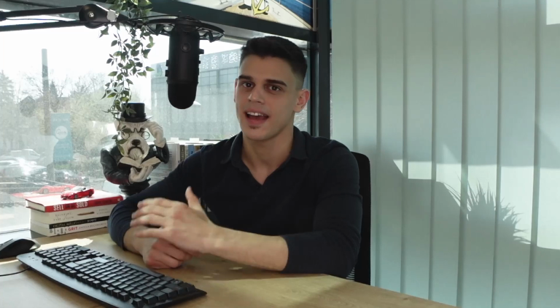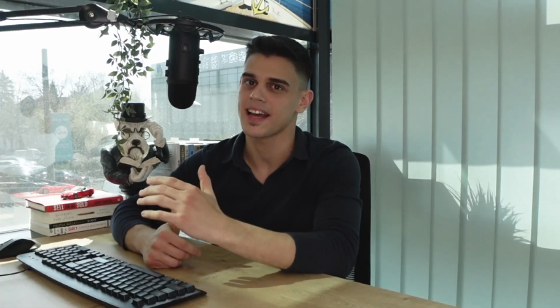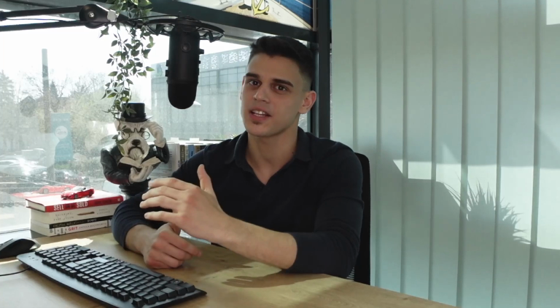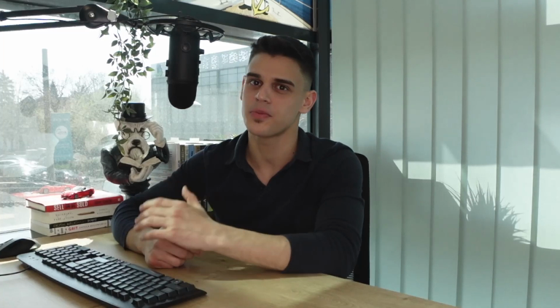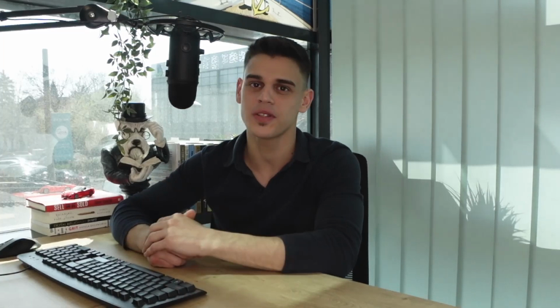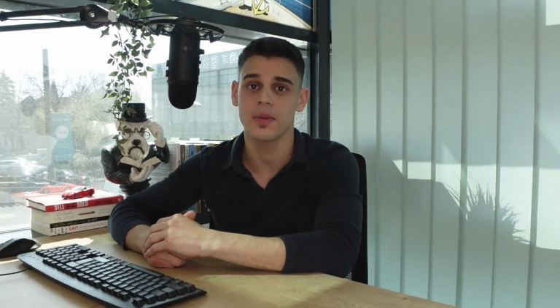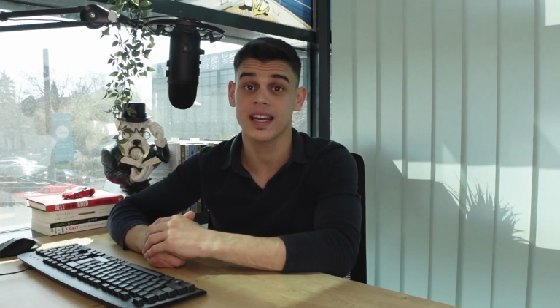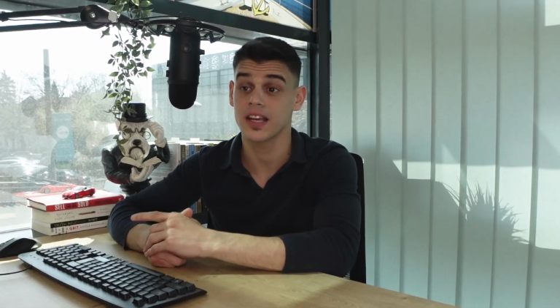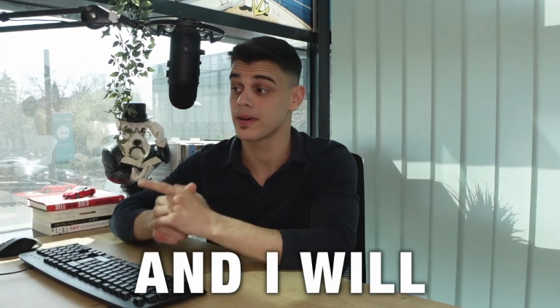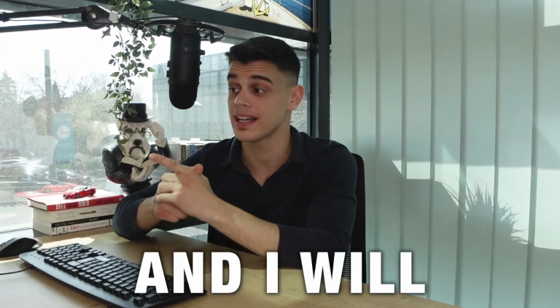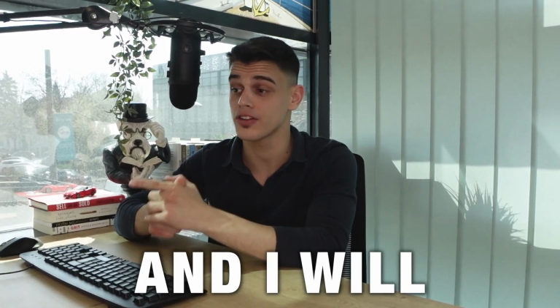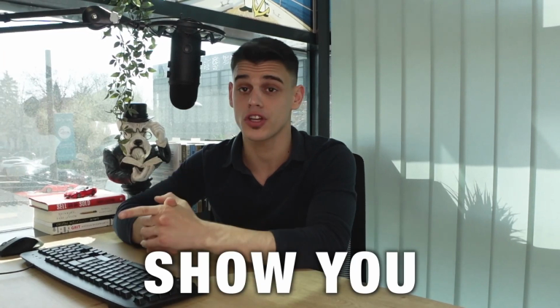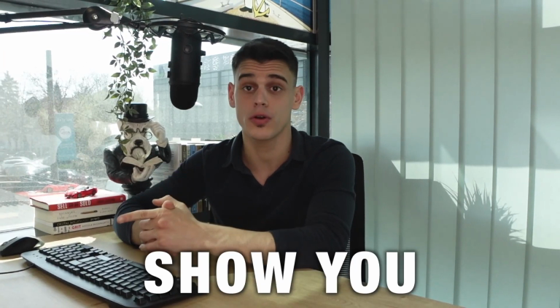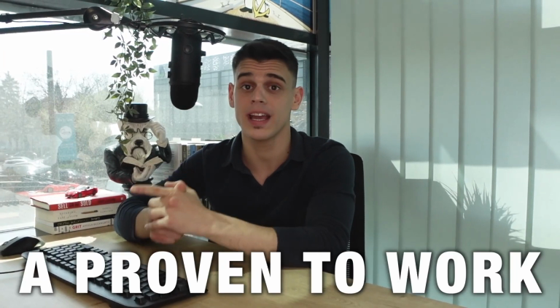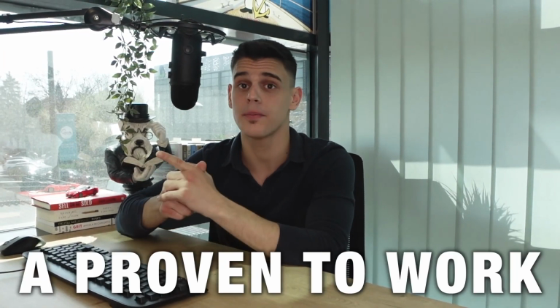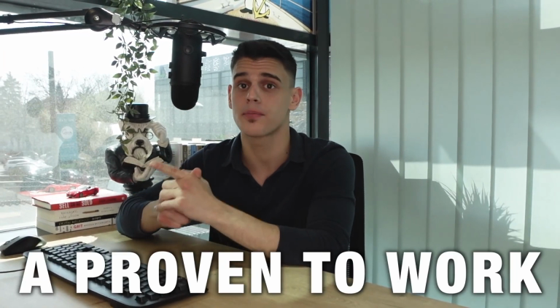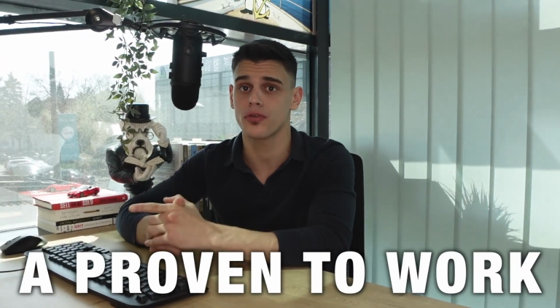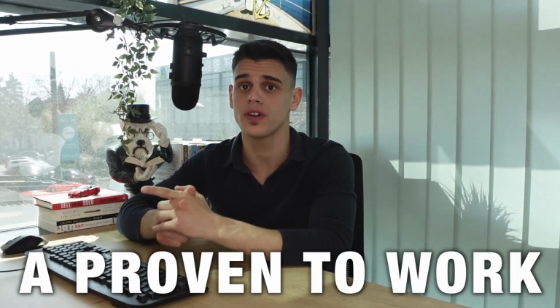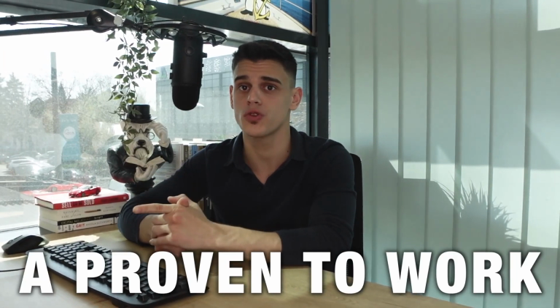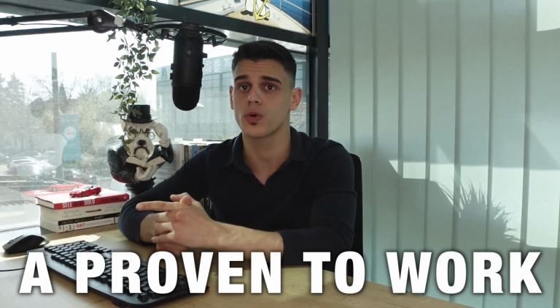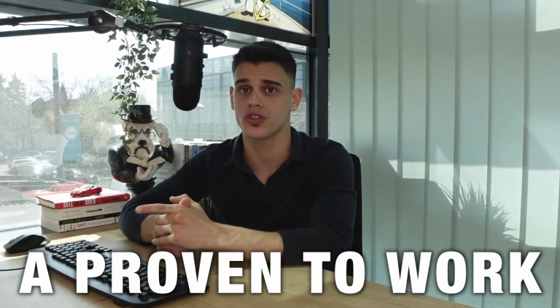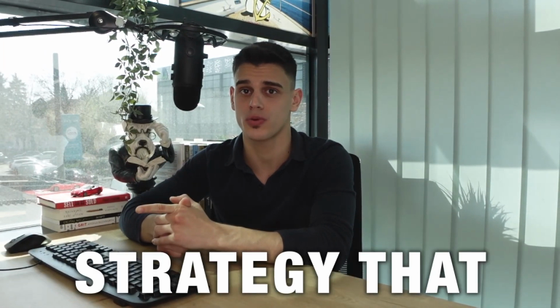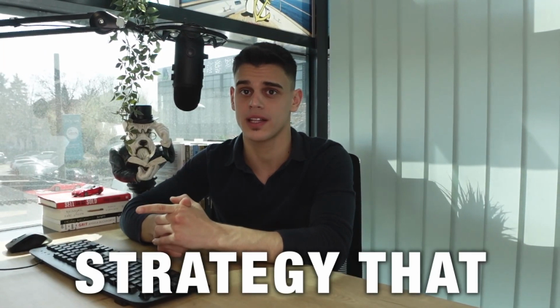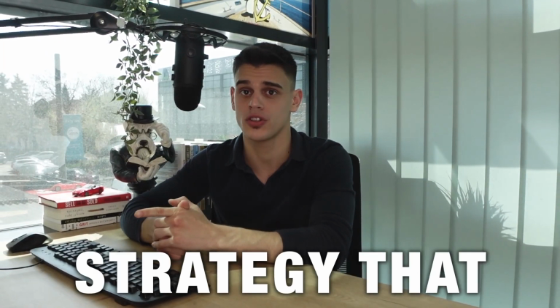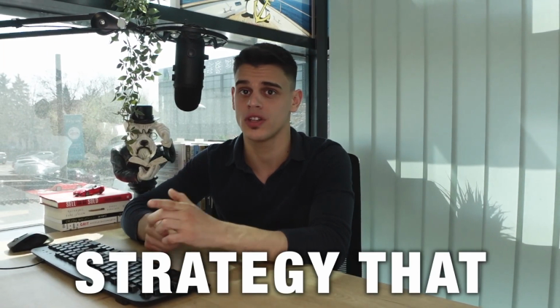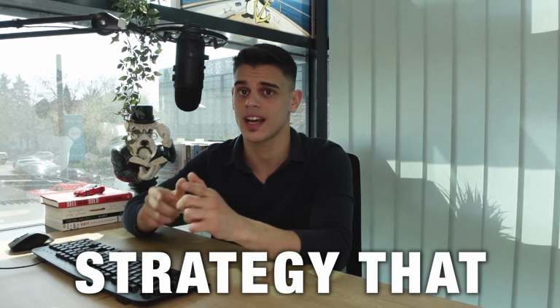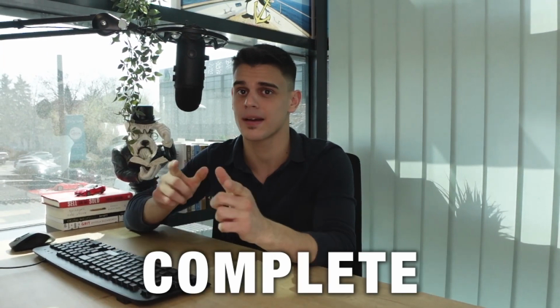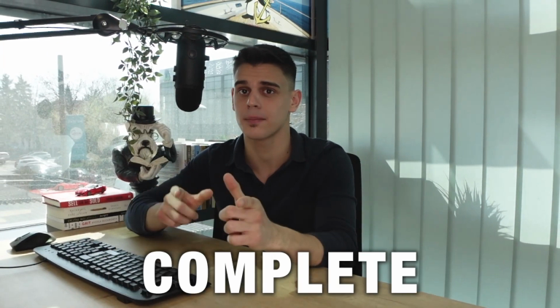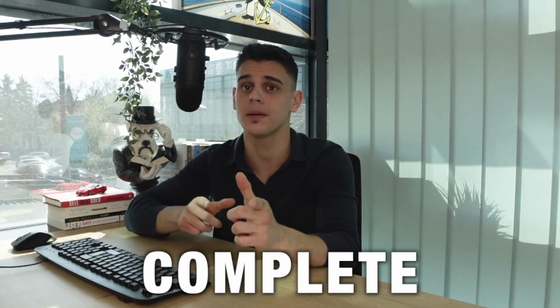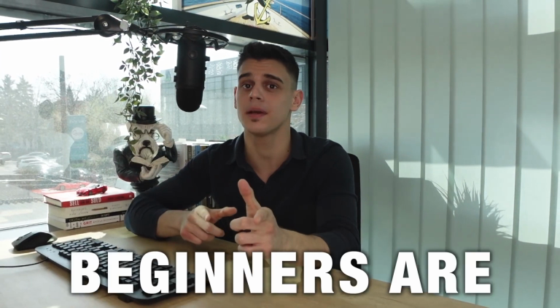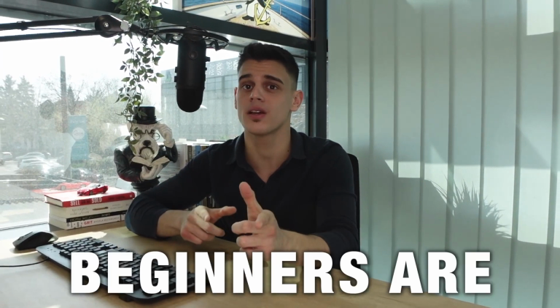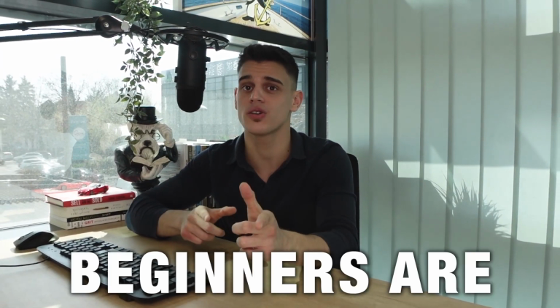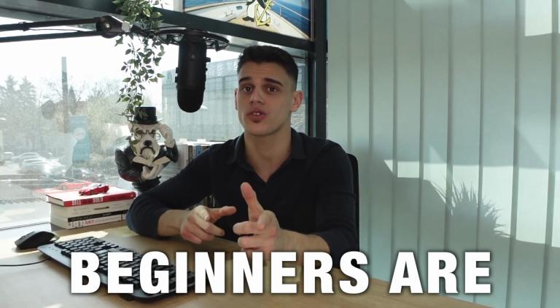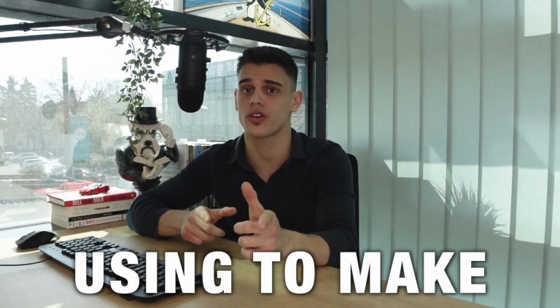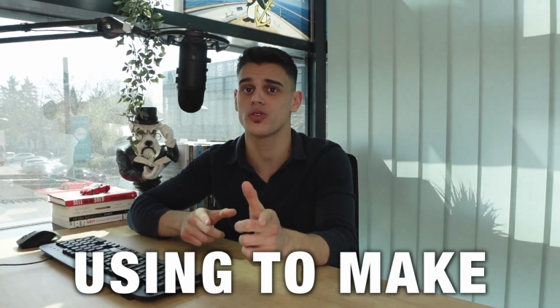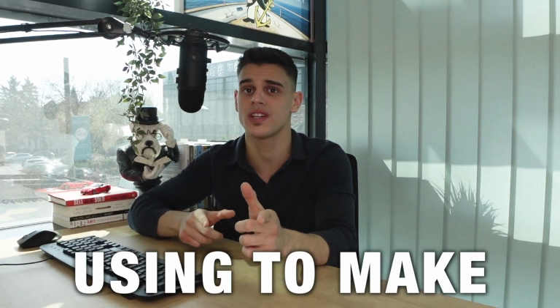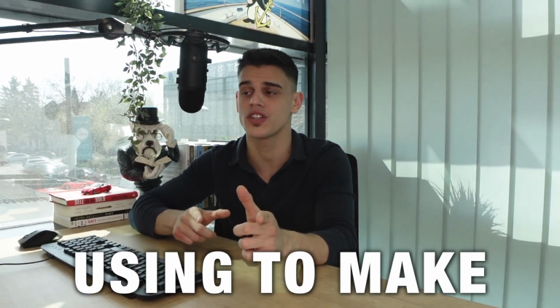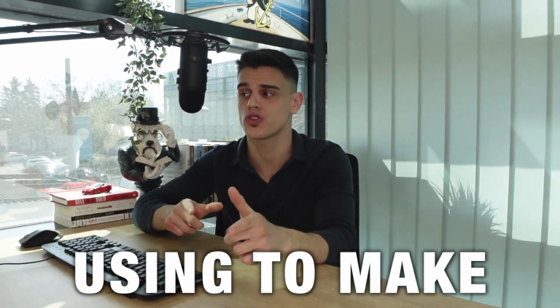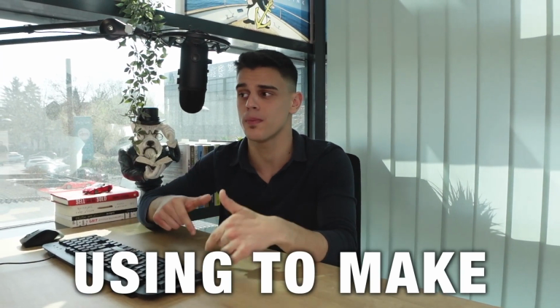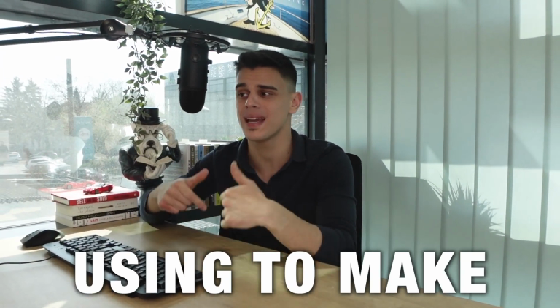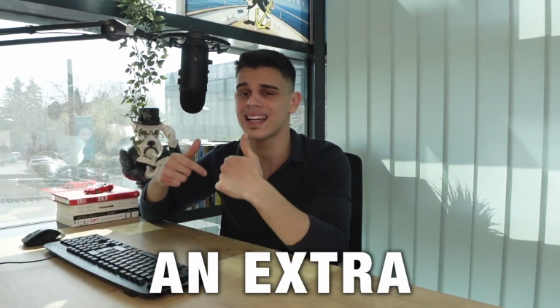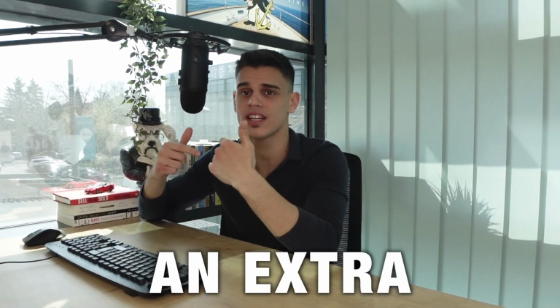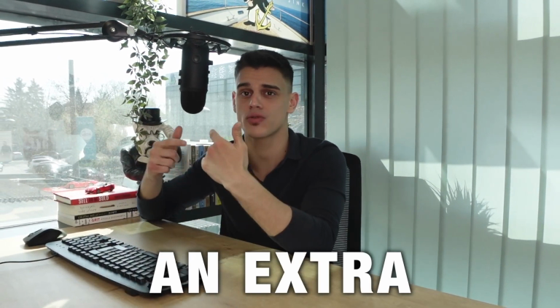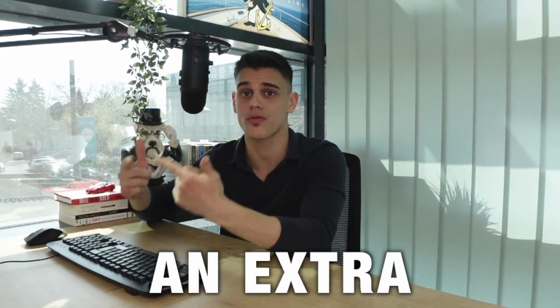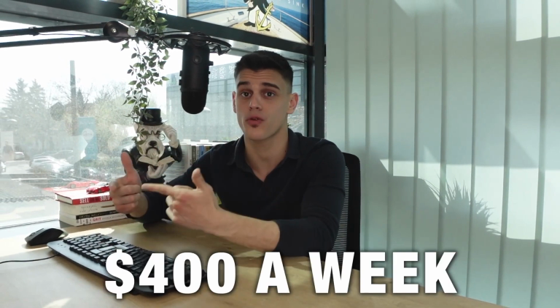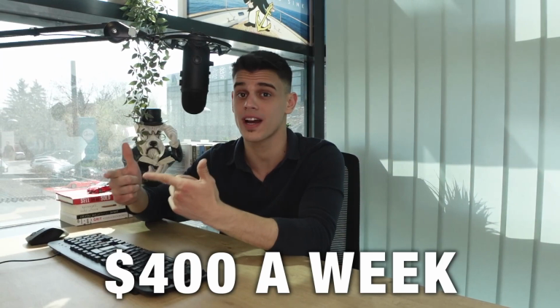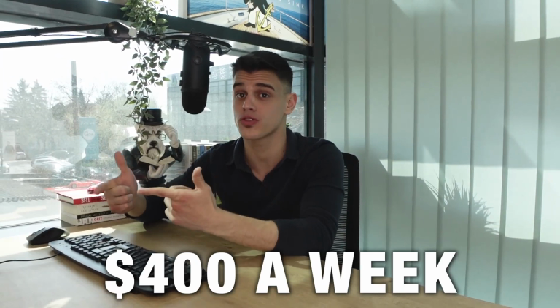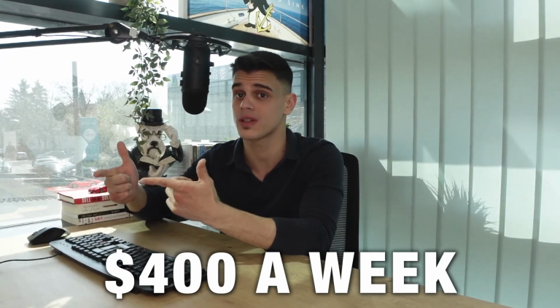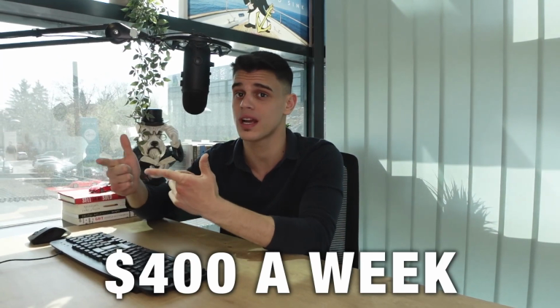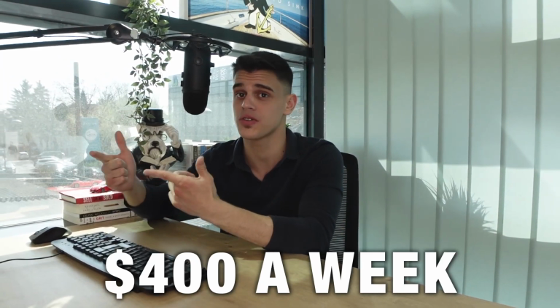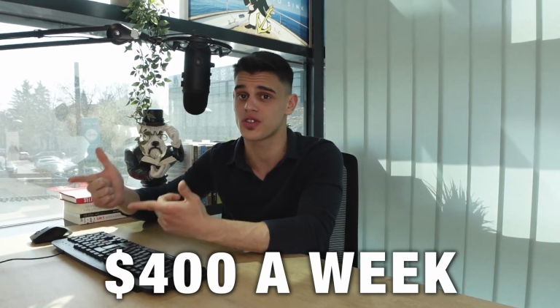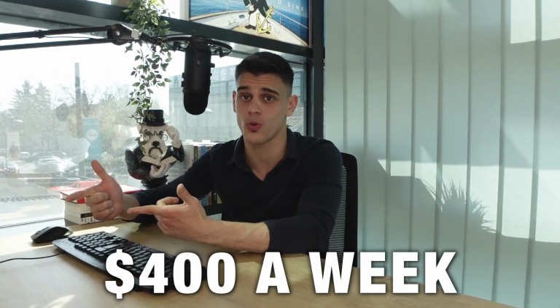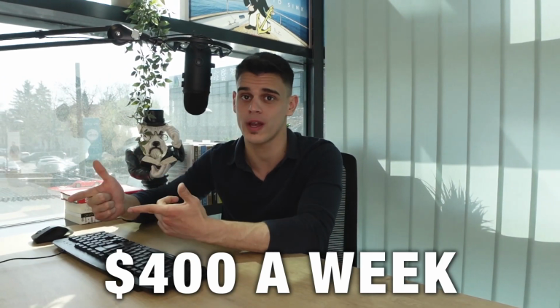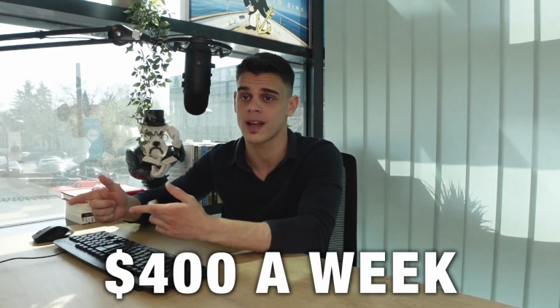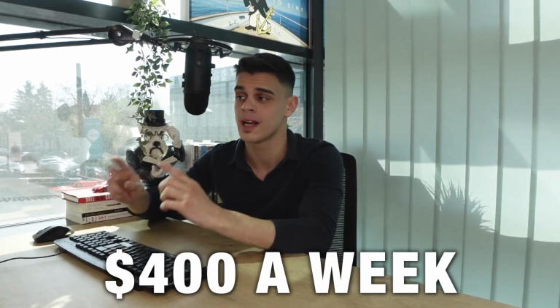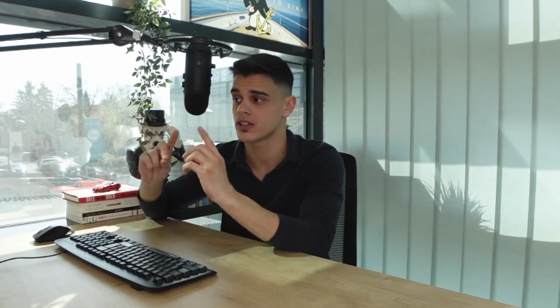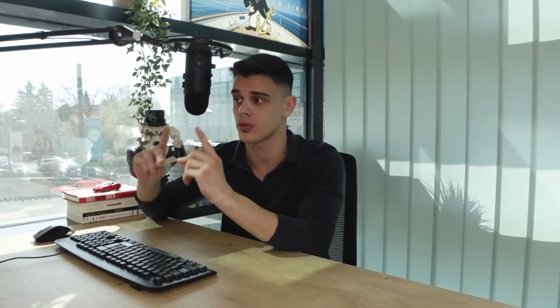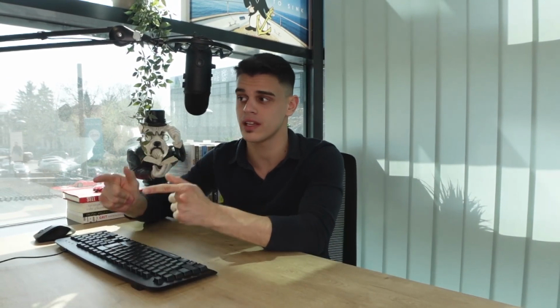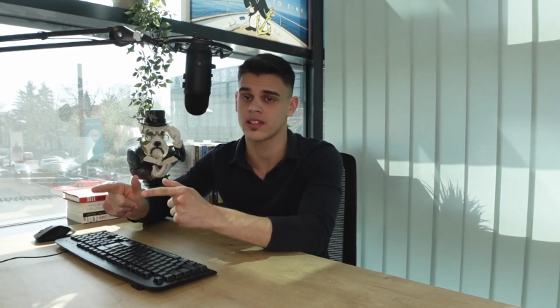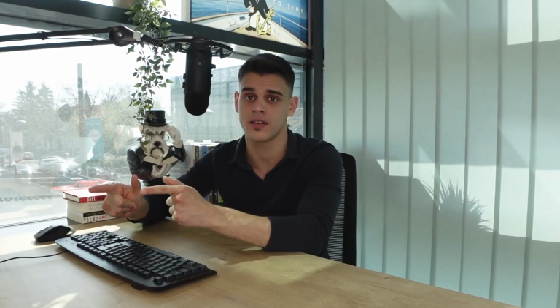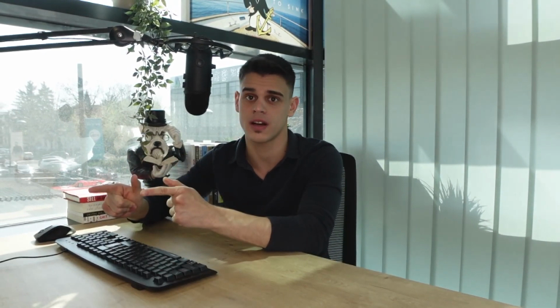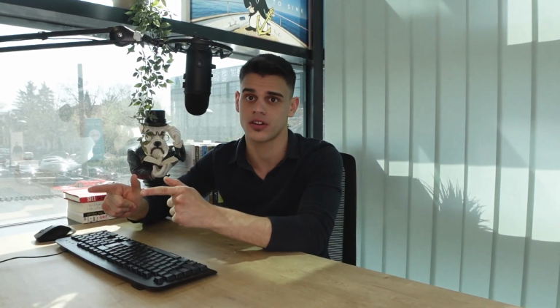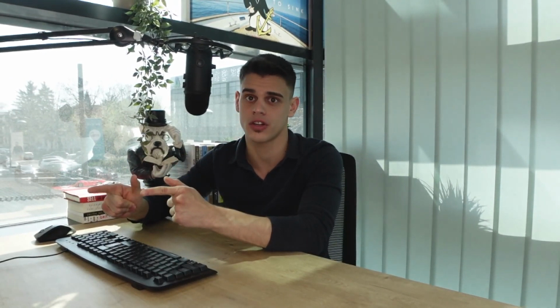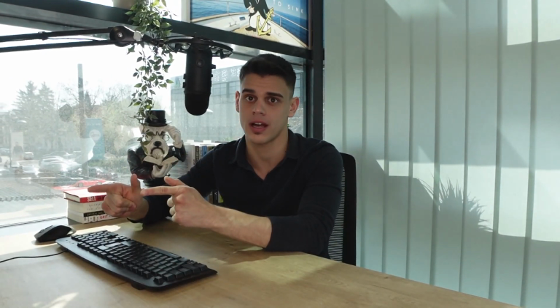Hey guys, Miss Amani here and I'll show you a proven-to-work strategy that complete beginners are using to make an extra $400 a week. So let's give it a shot.